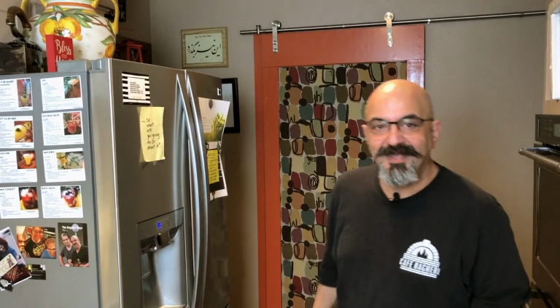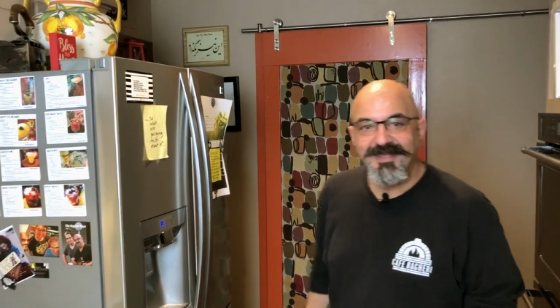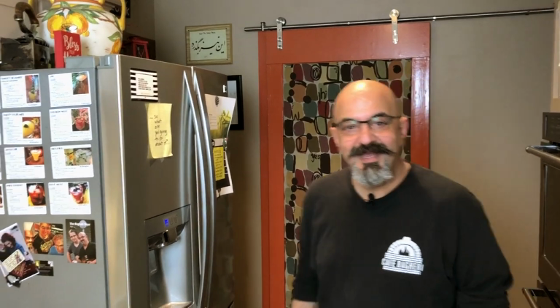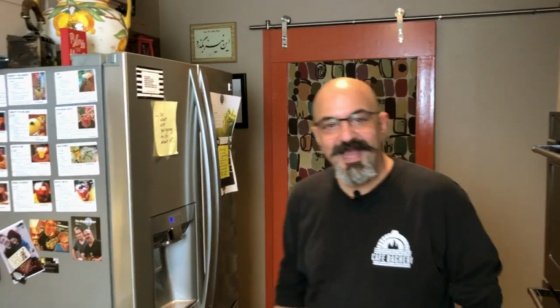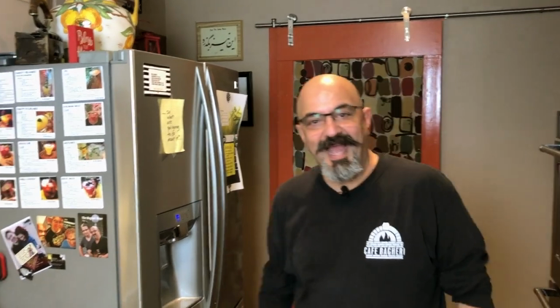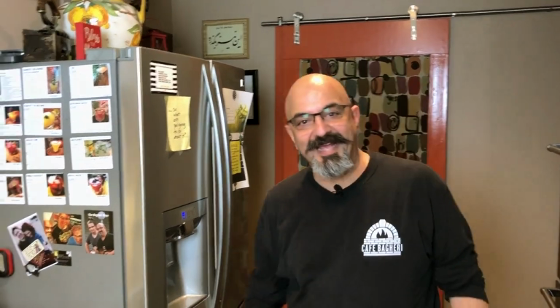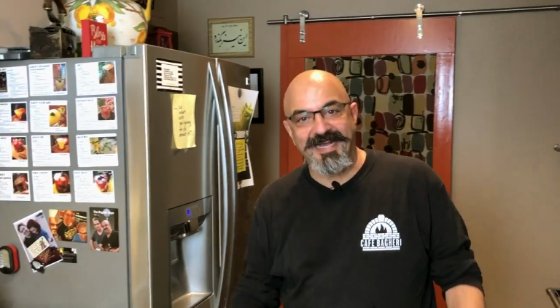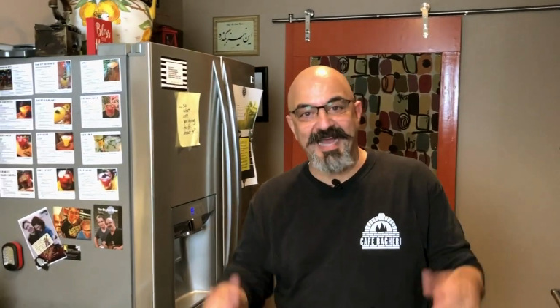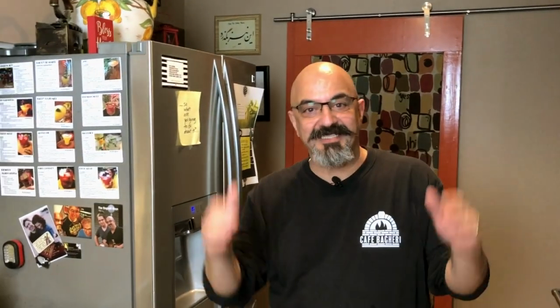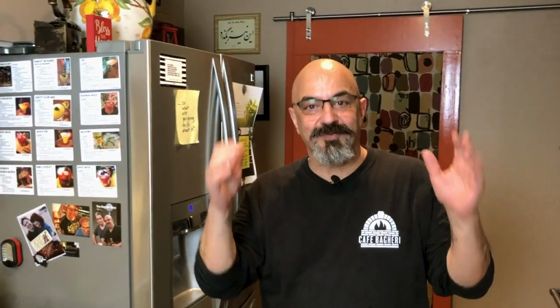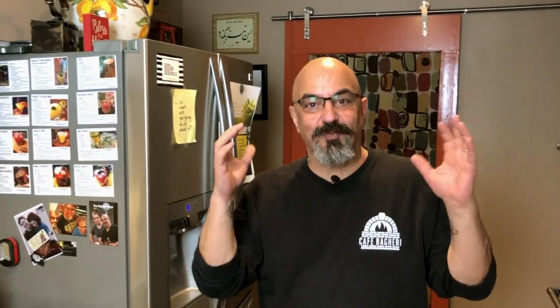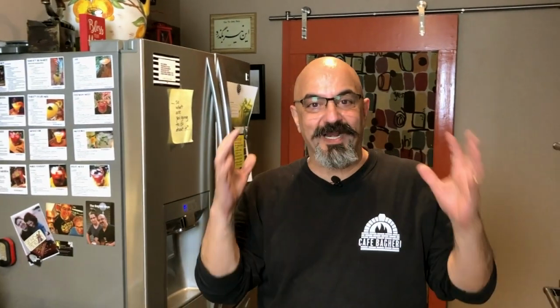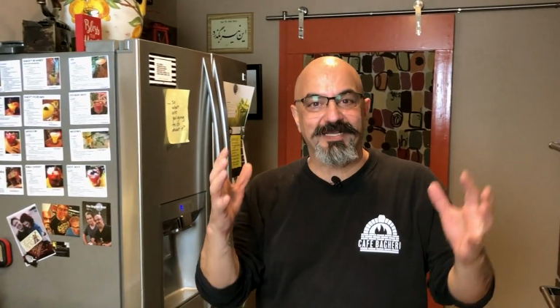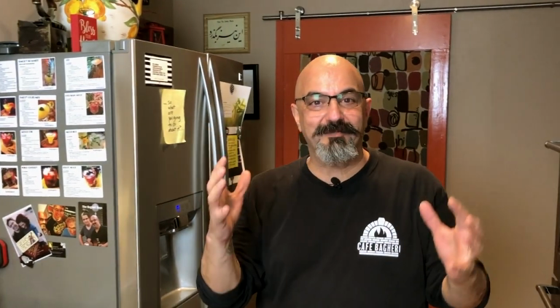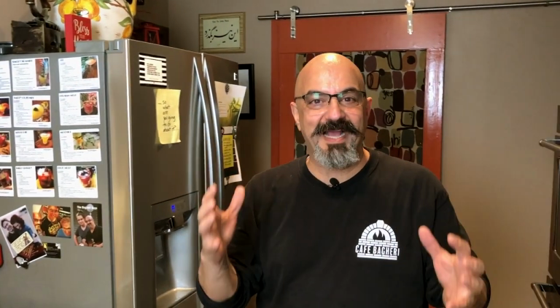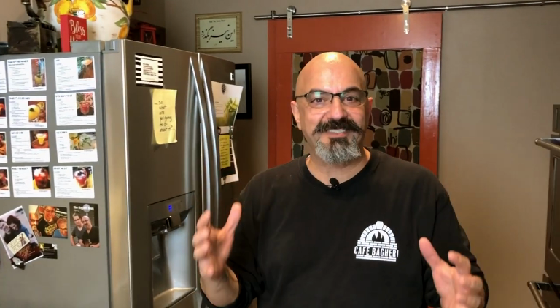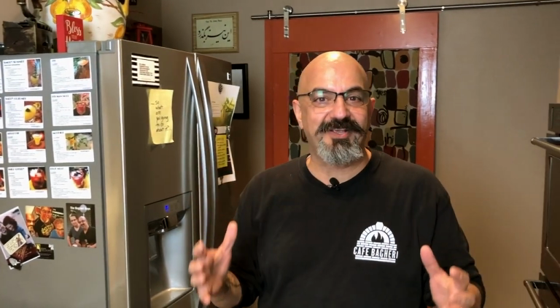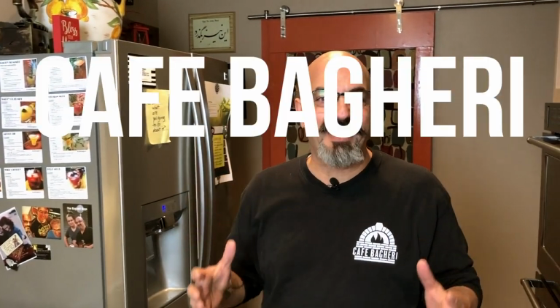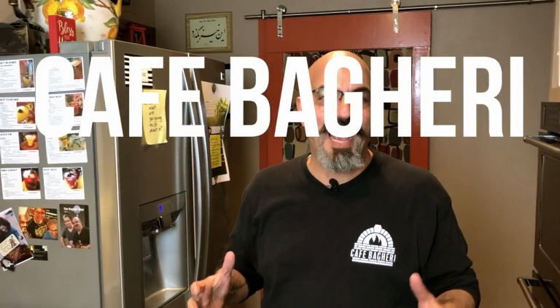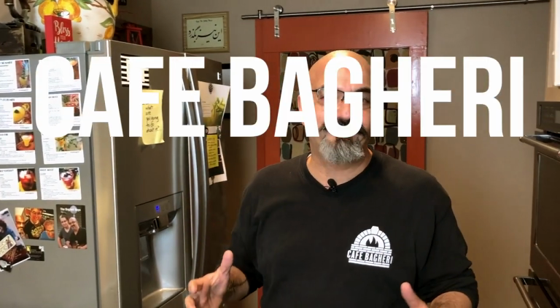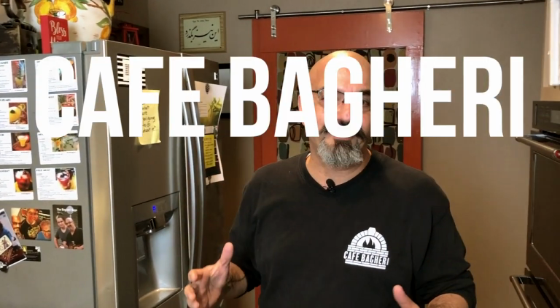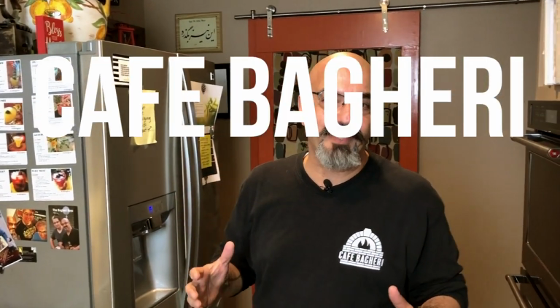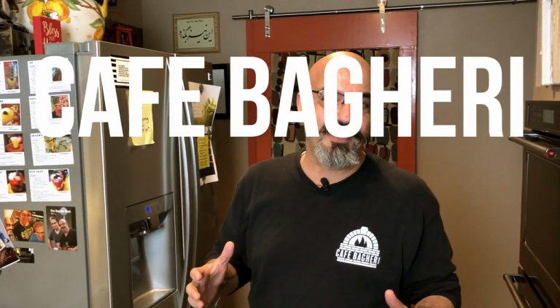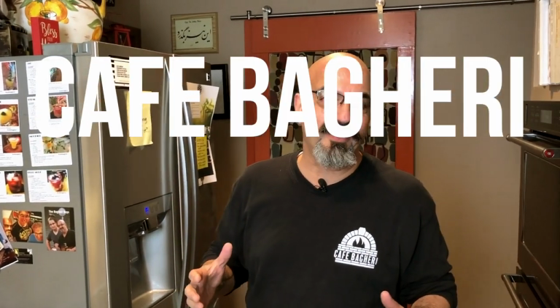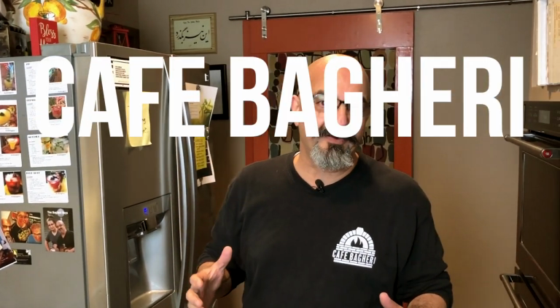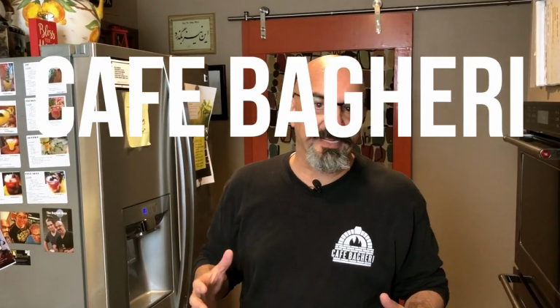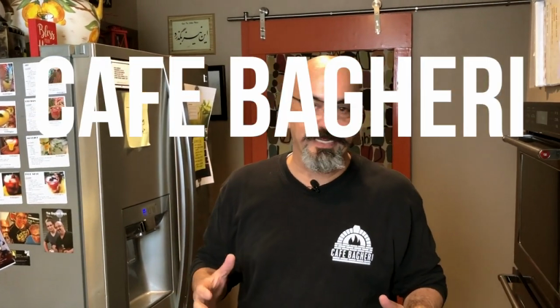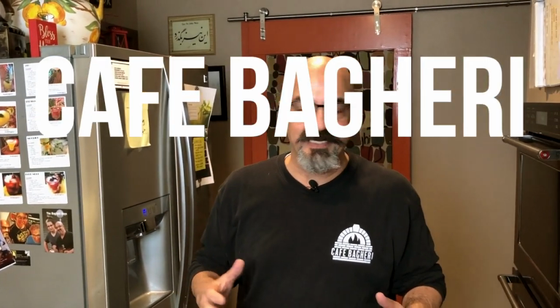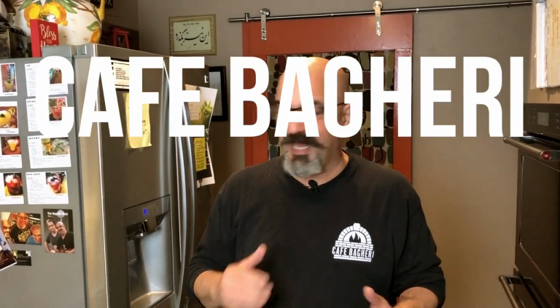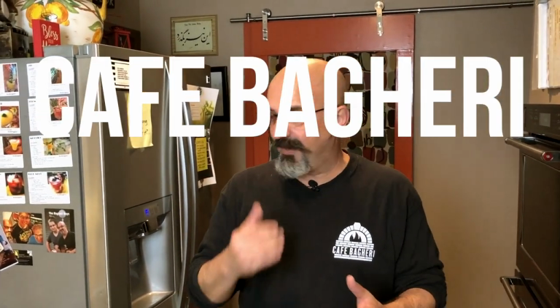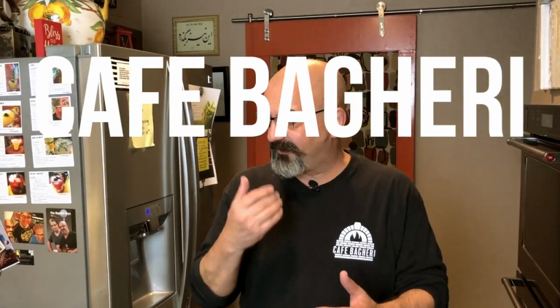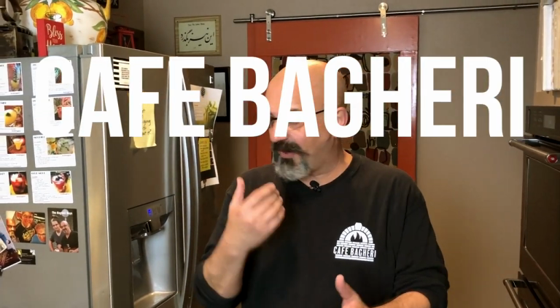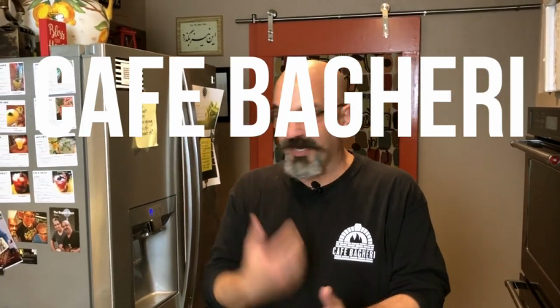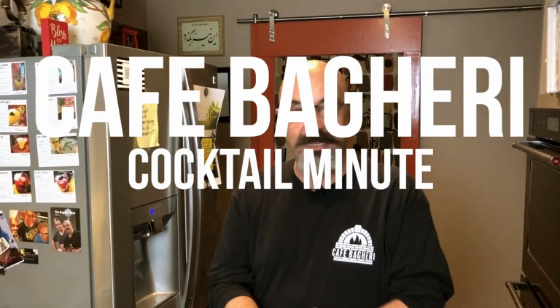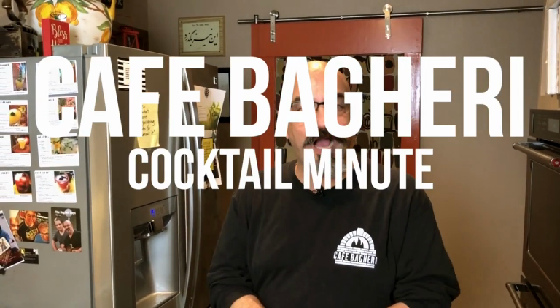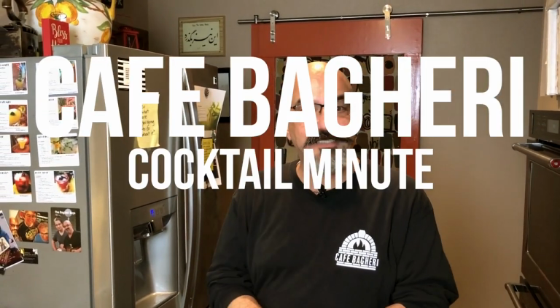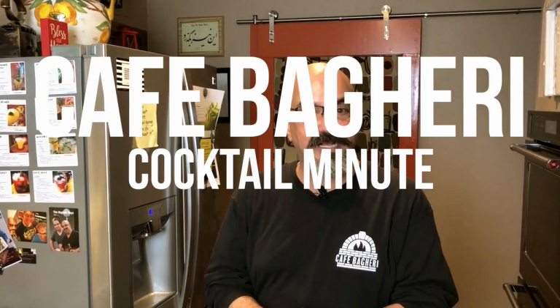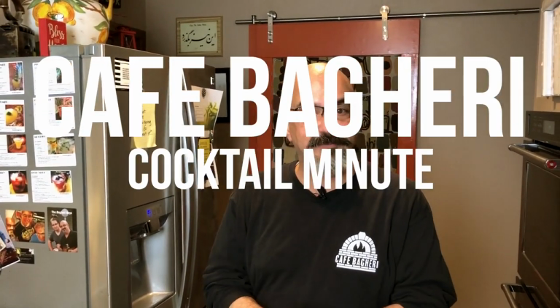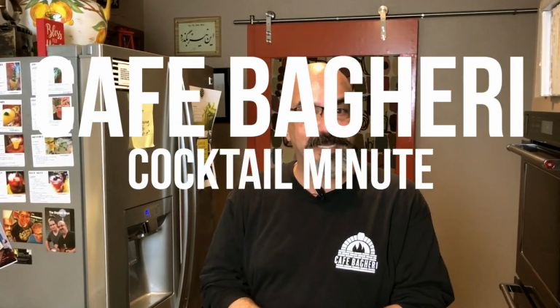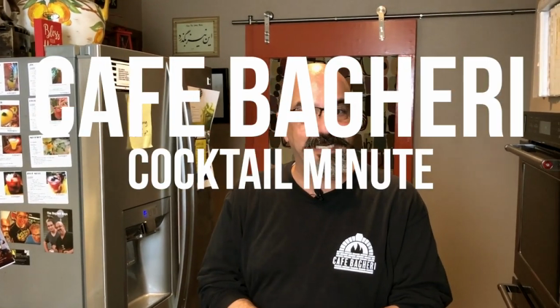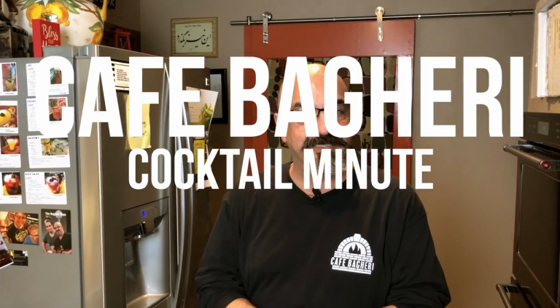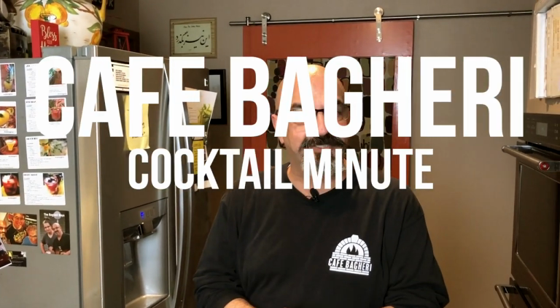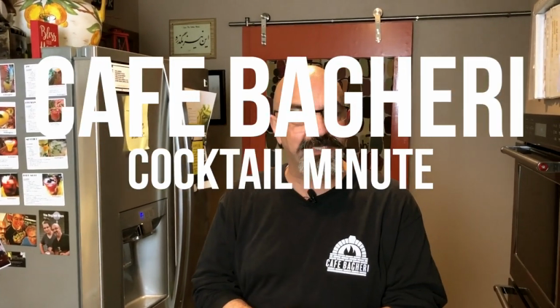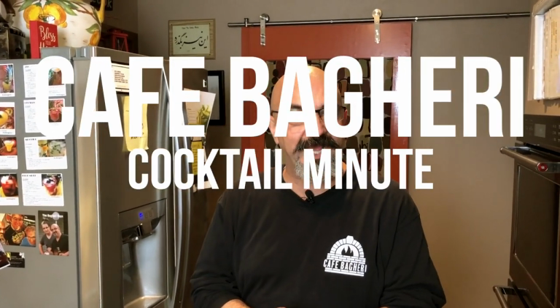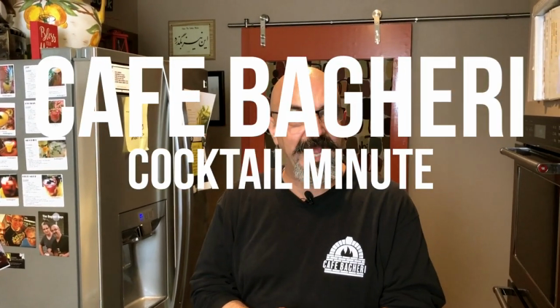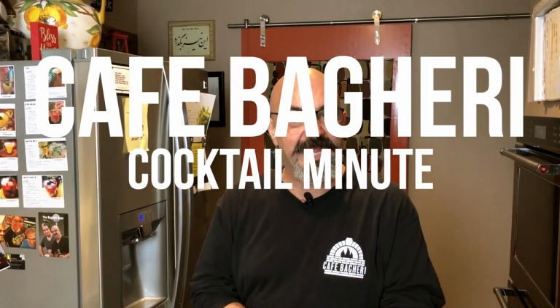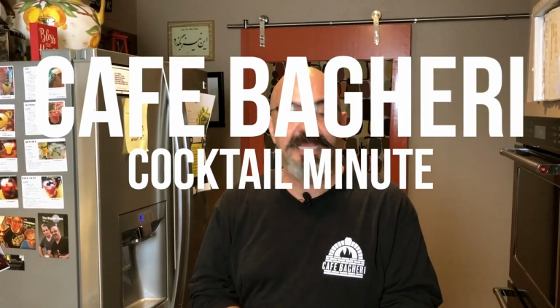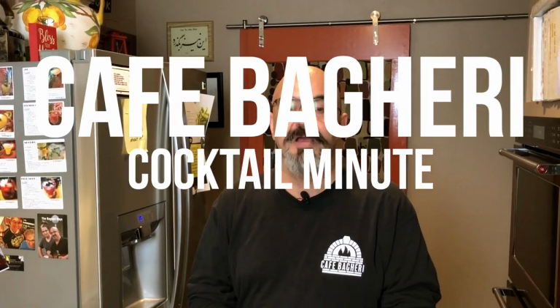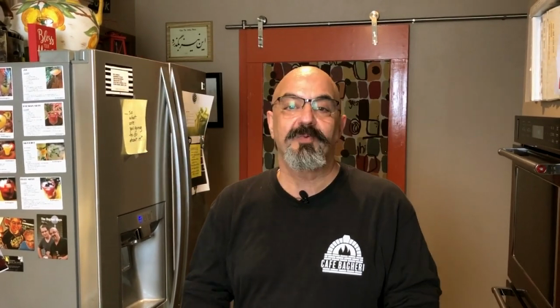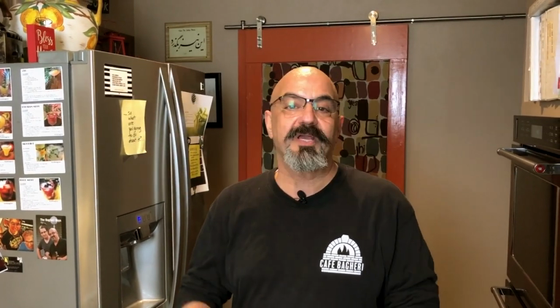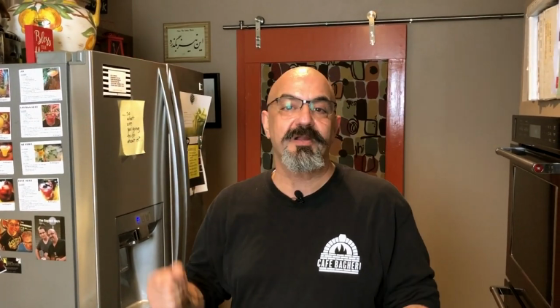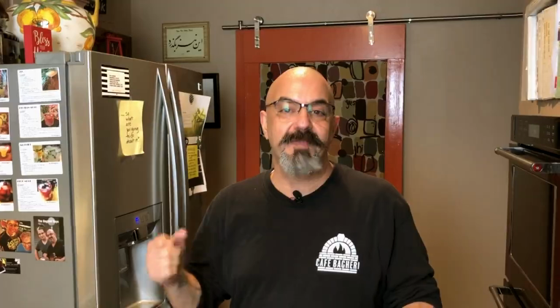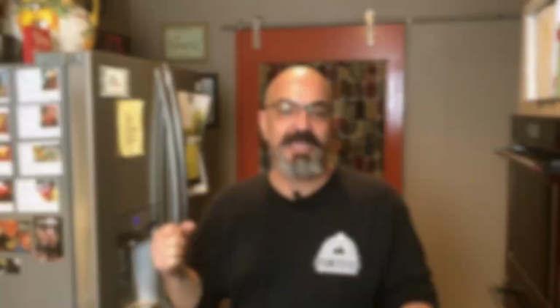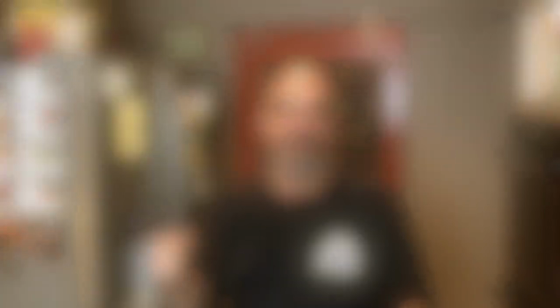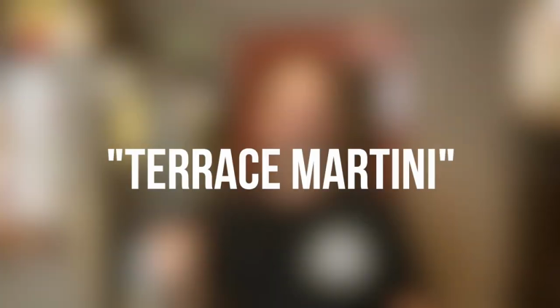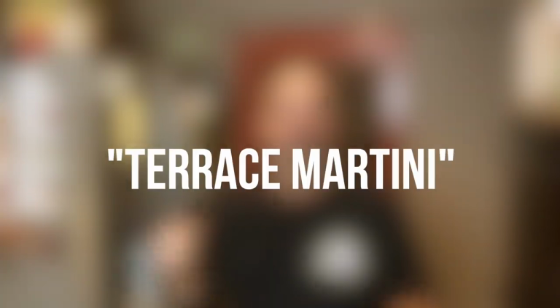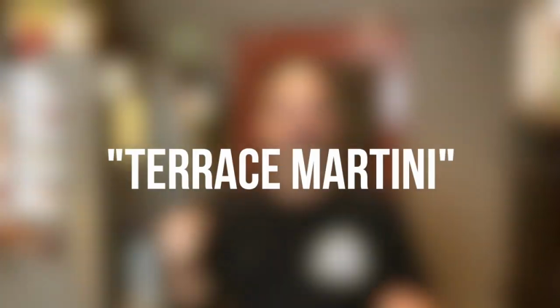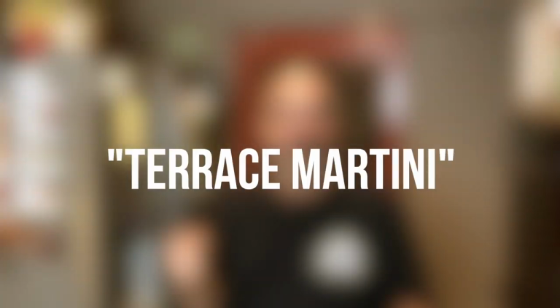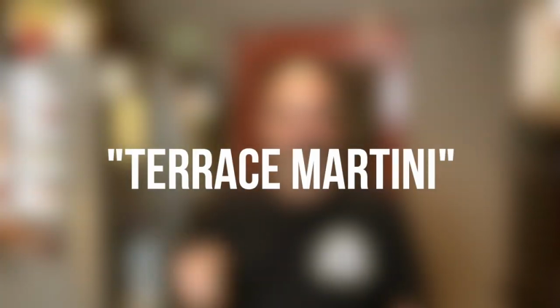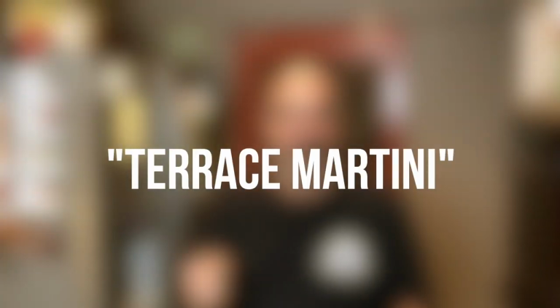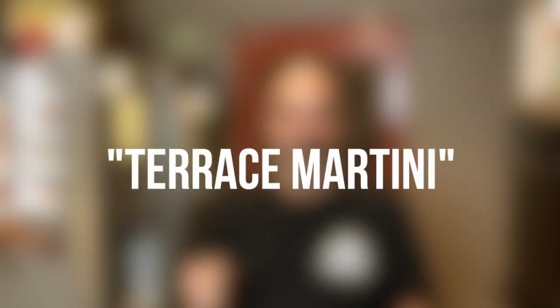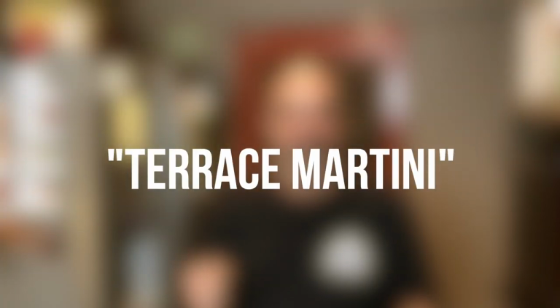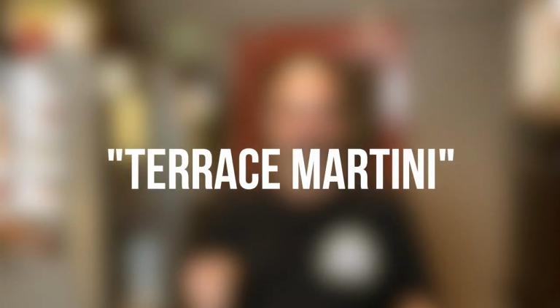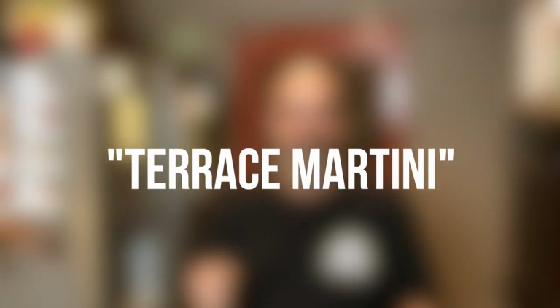Hey guys, welcome back to Cafe Bagheri. For our cocktail minute today we're gonna make a terrace martini.